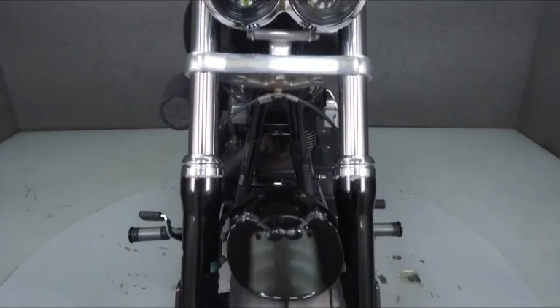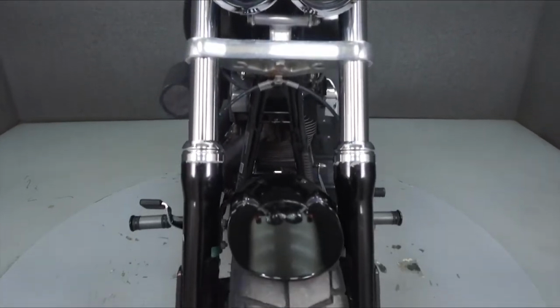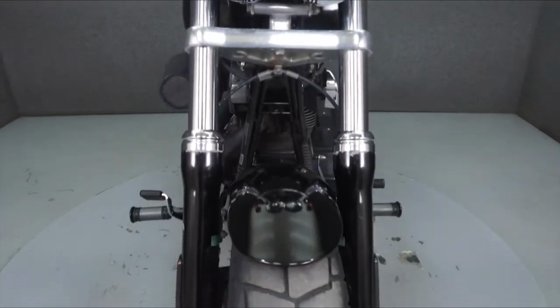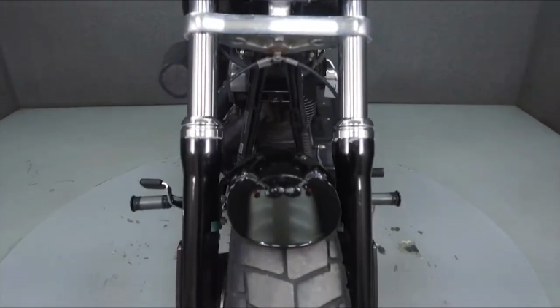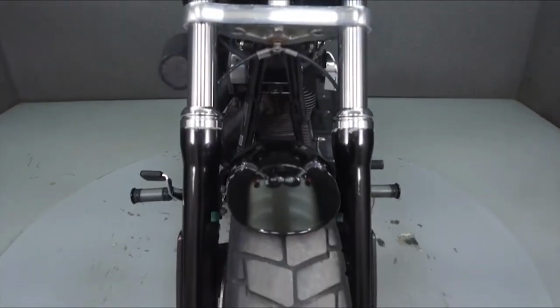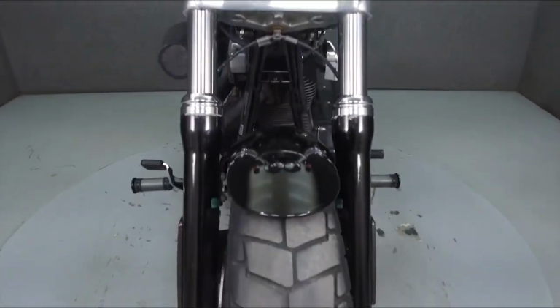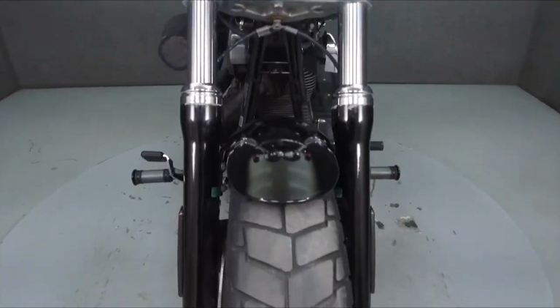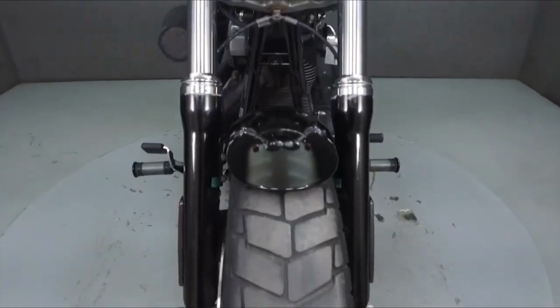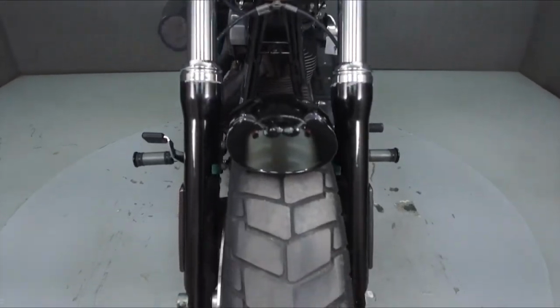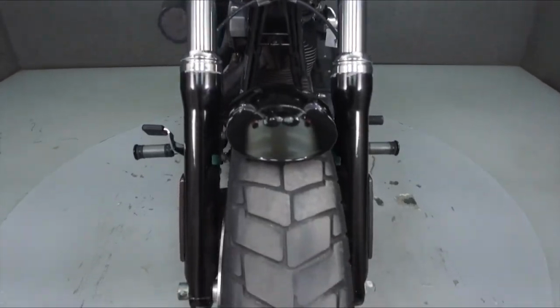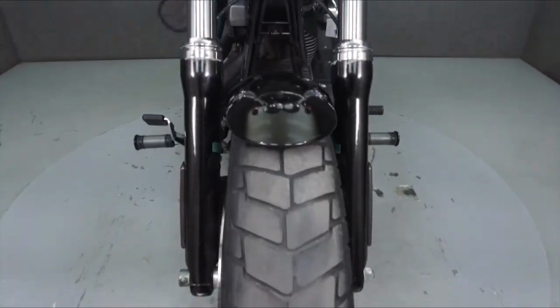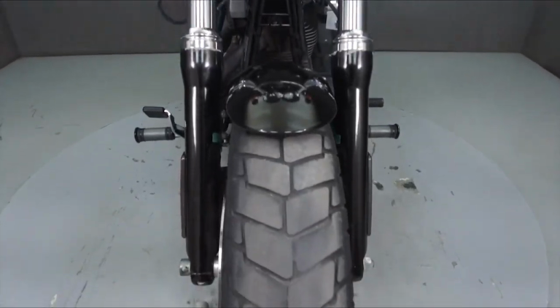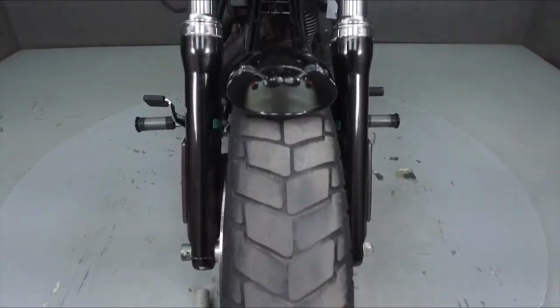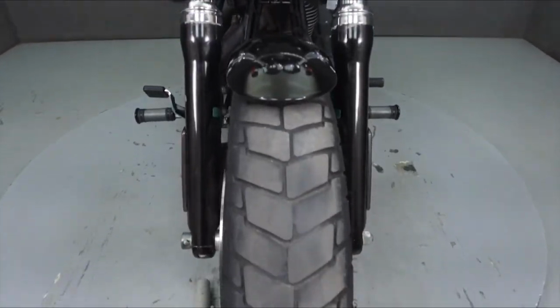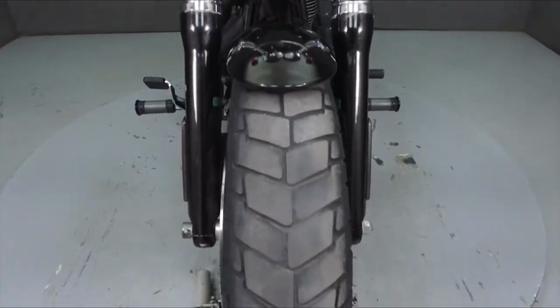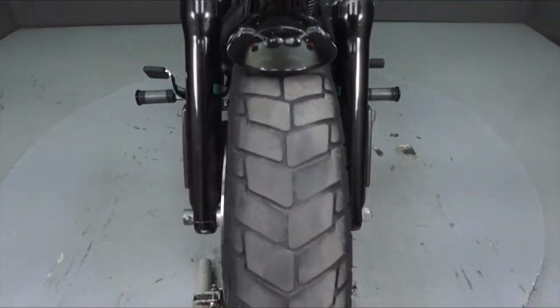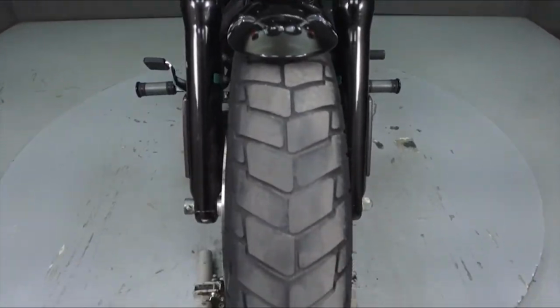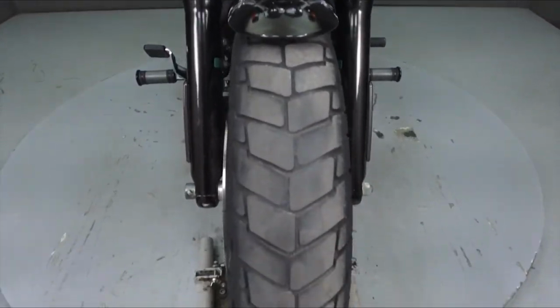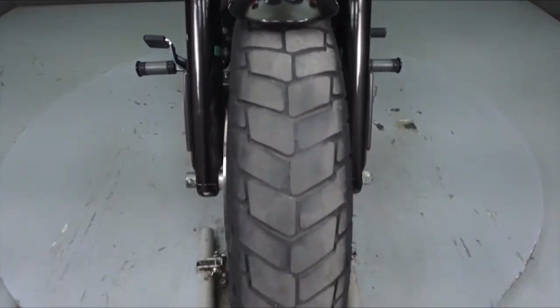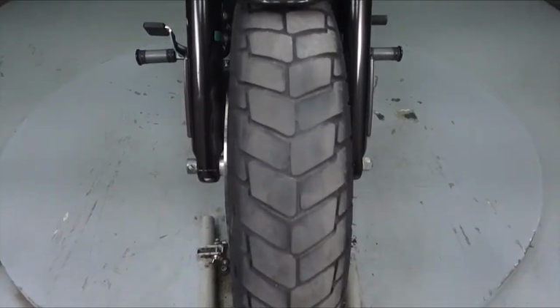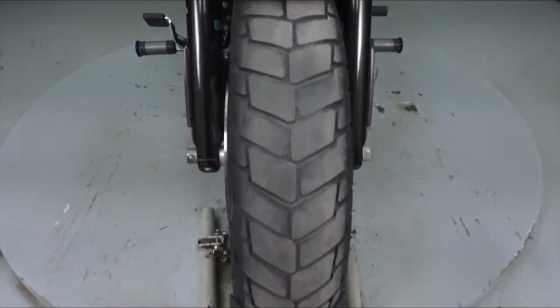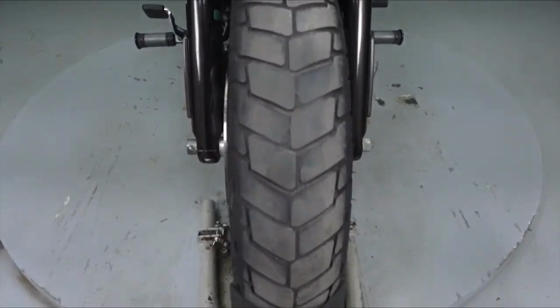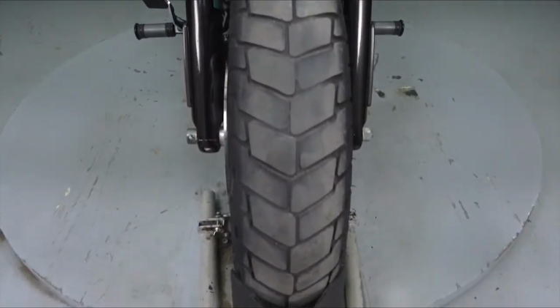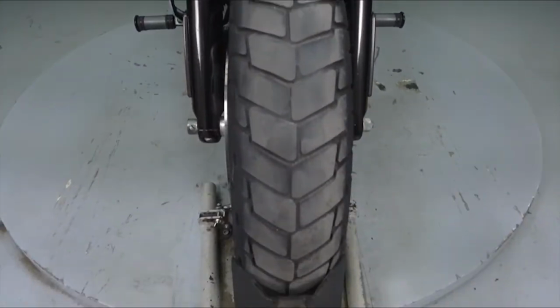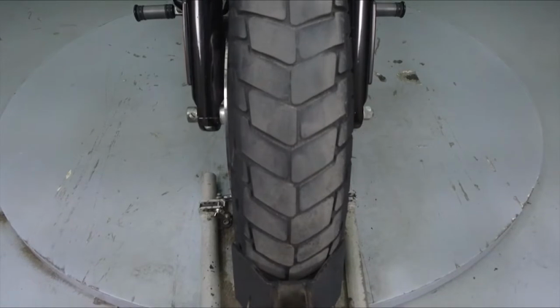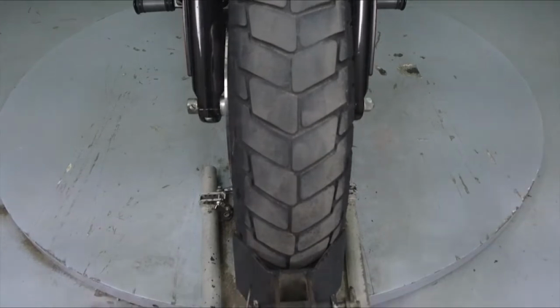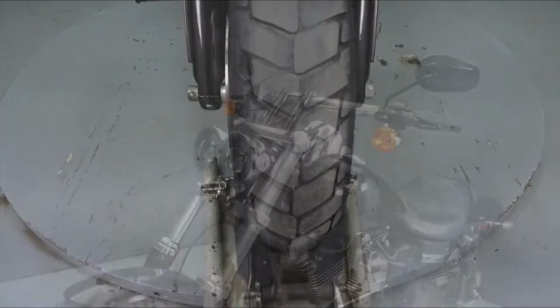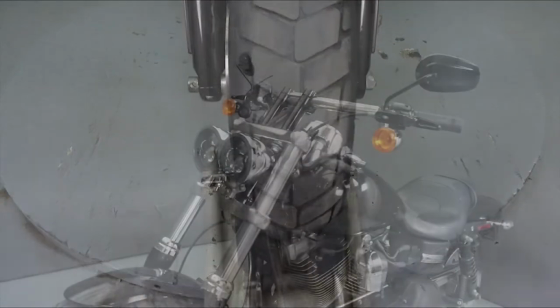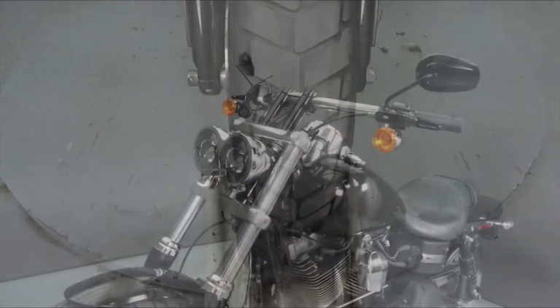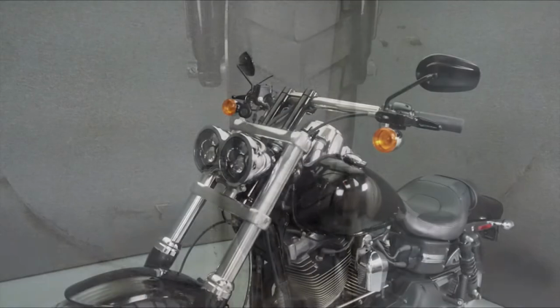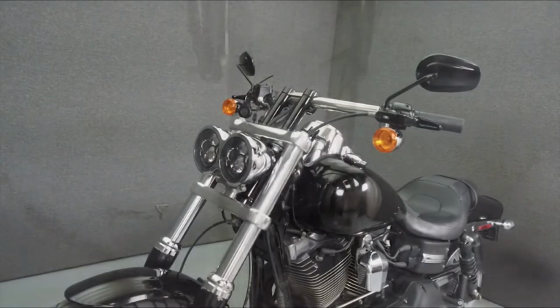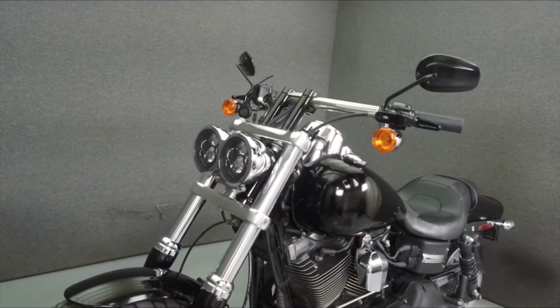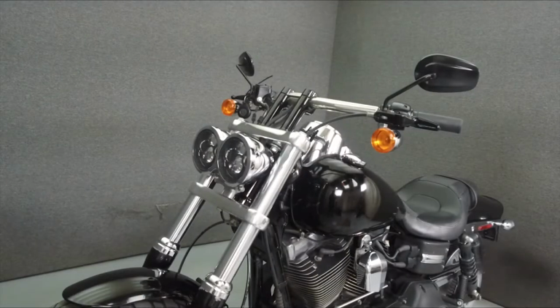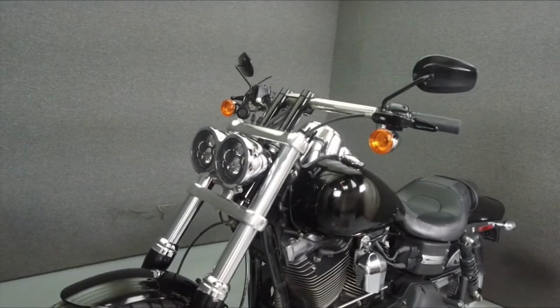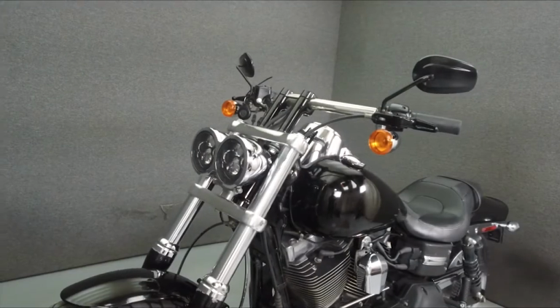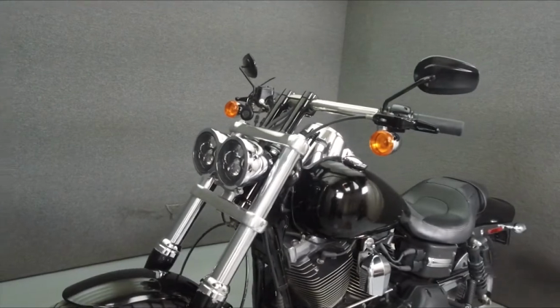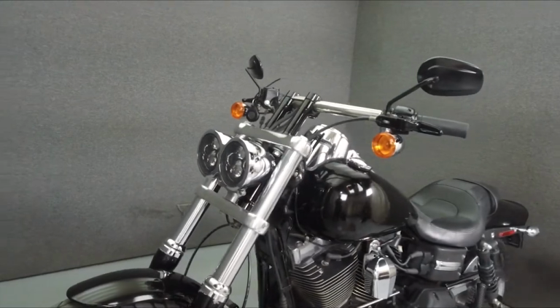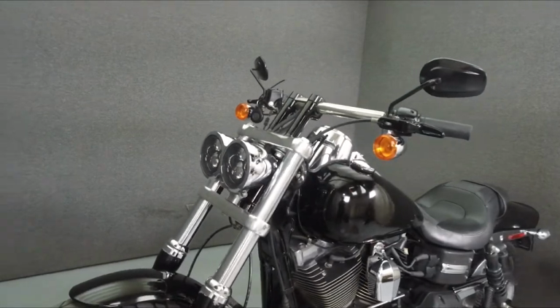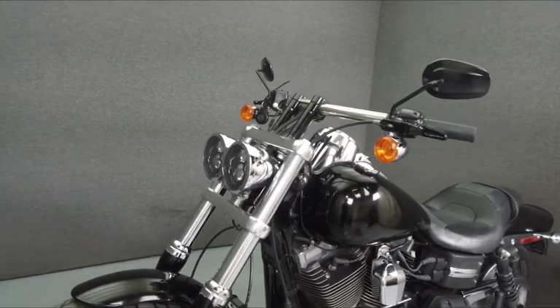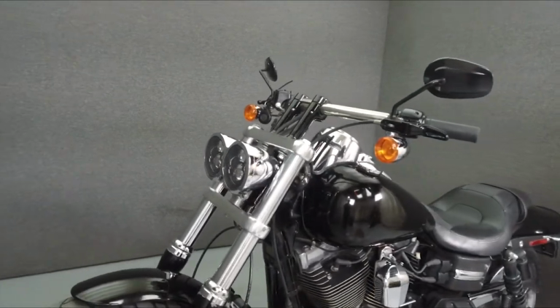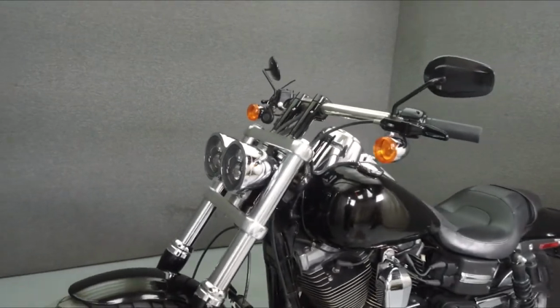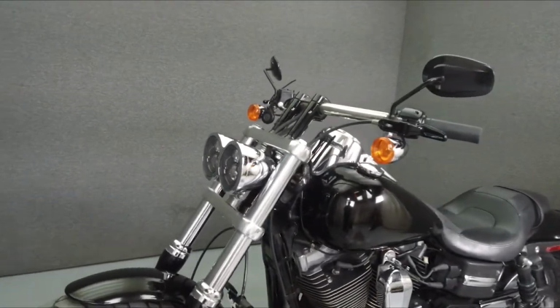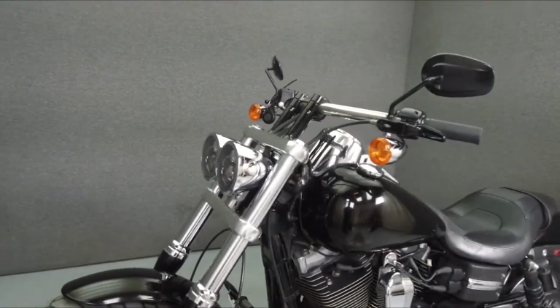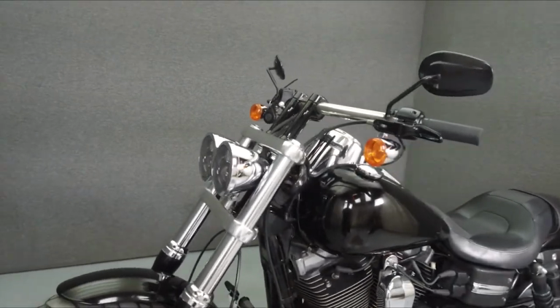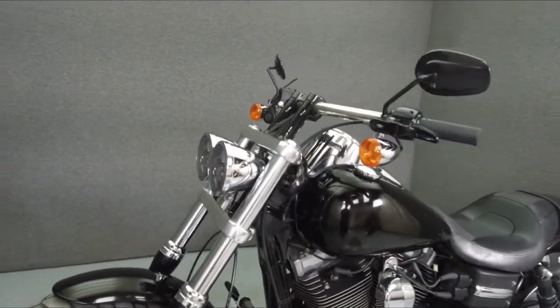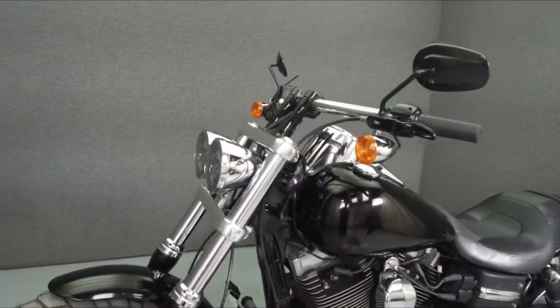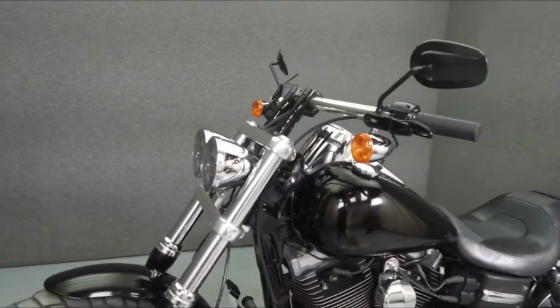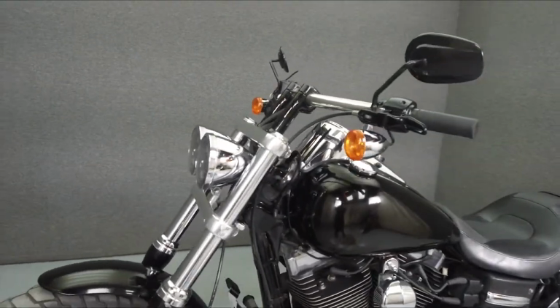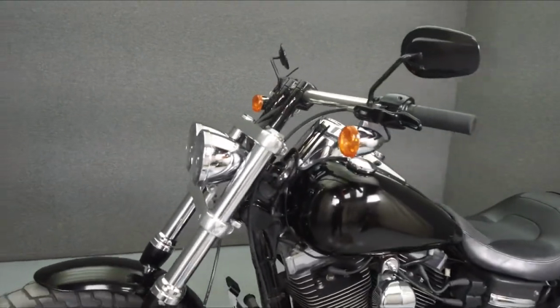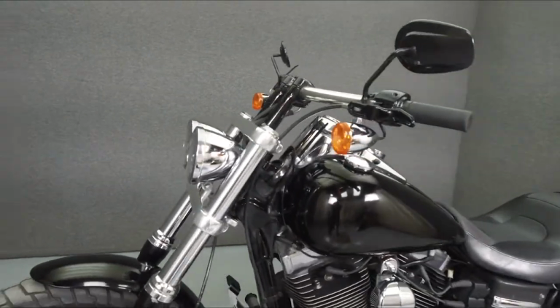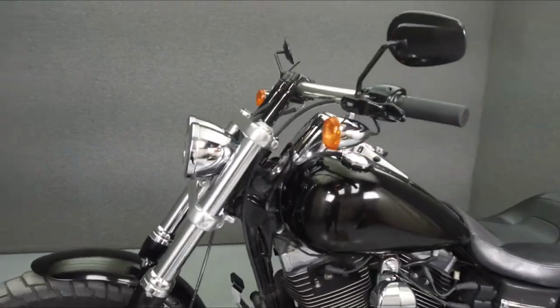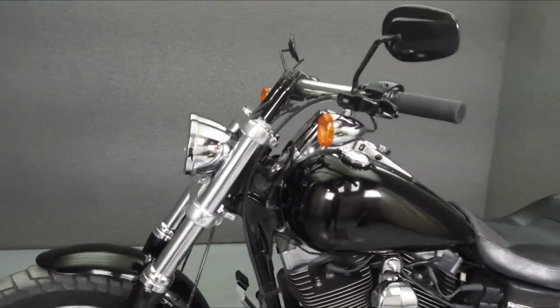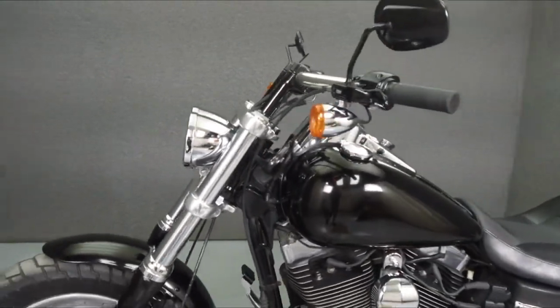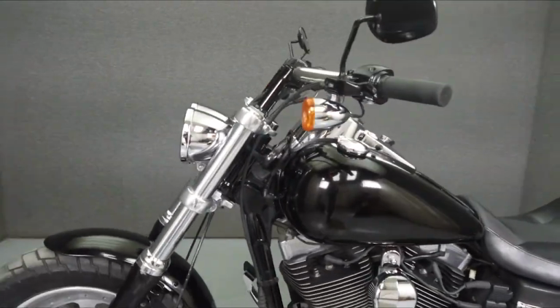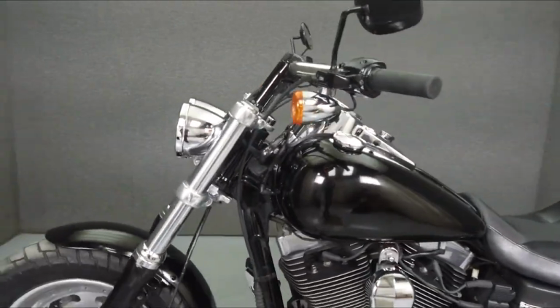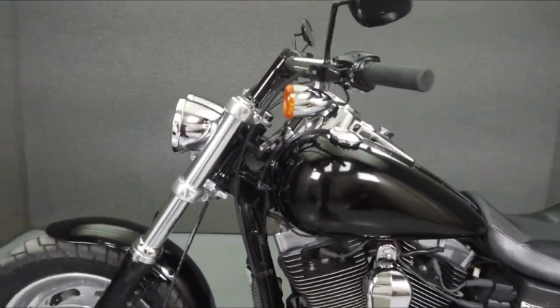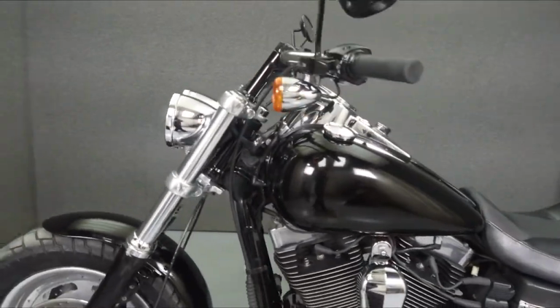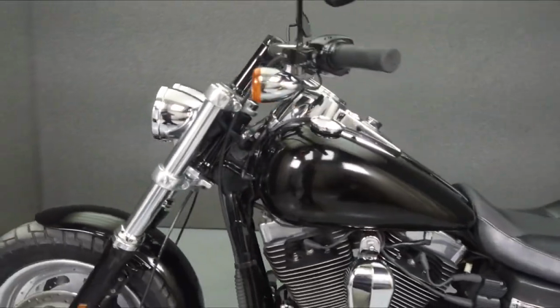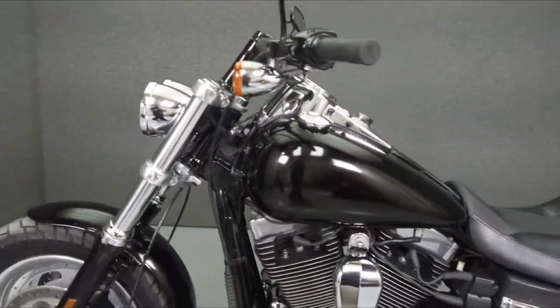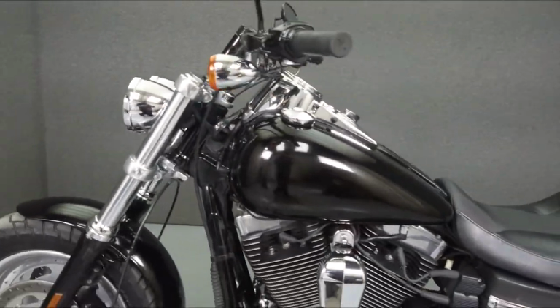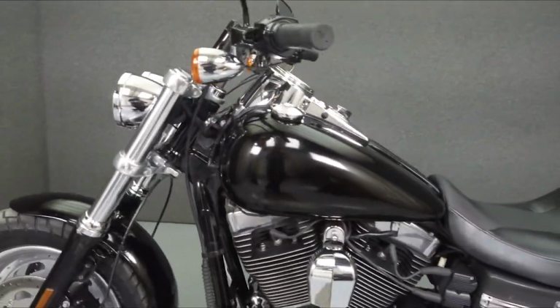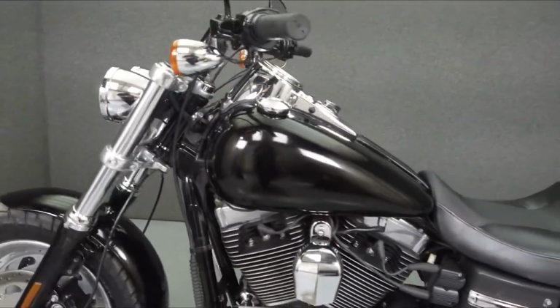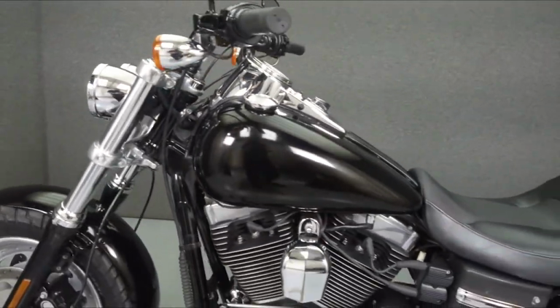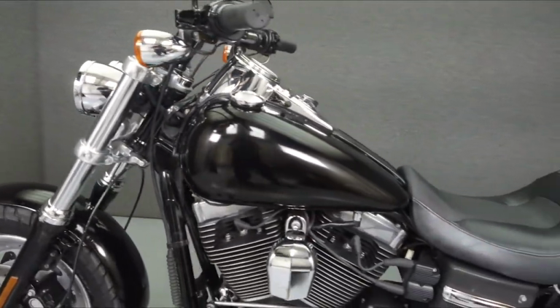This bike has been upgraded with a Vance and Heinz exhaust, an open air intake, Racing Pro shocks, LED headlights, and a short clutch lever.